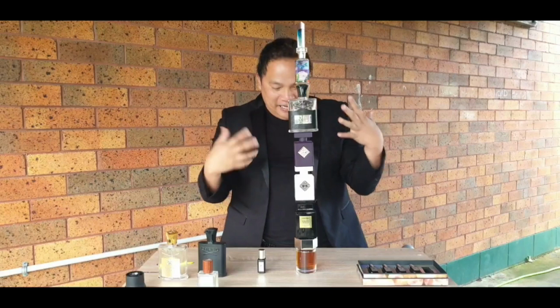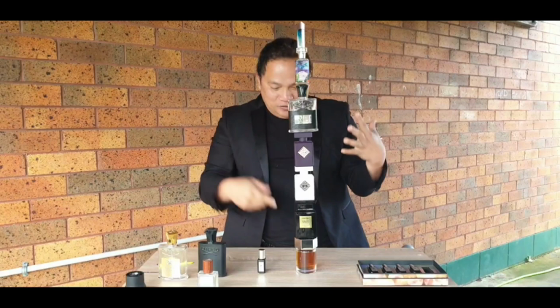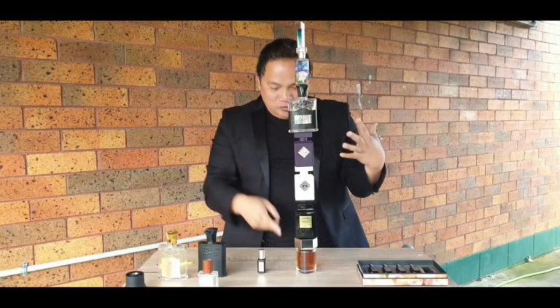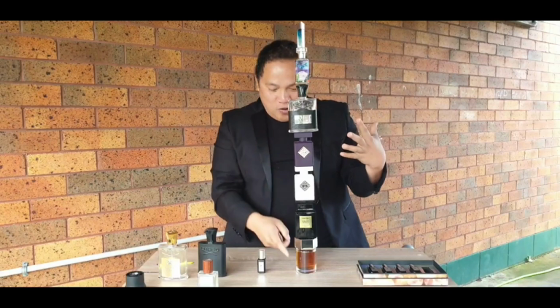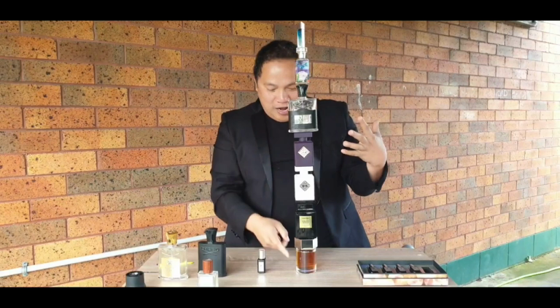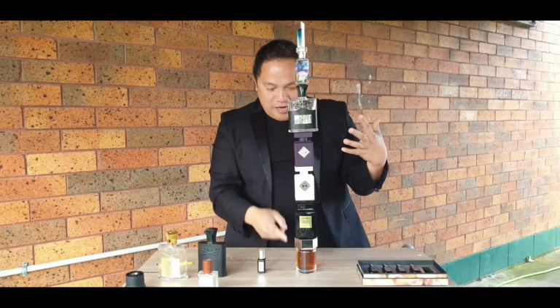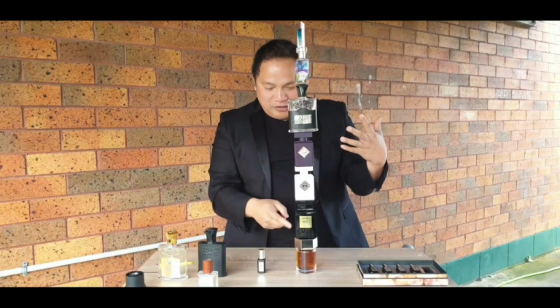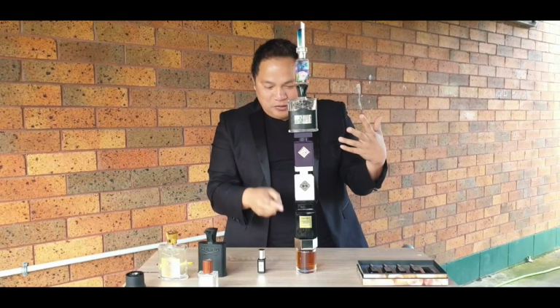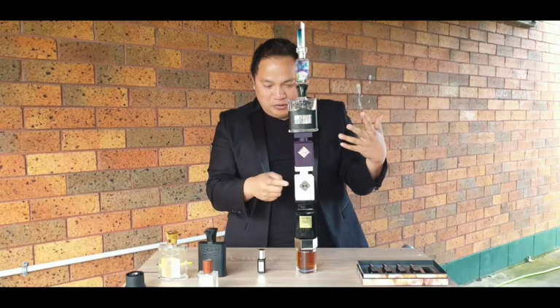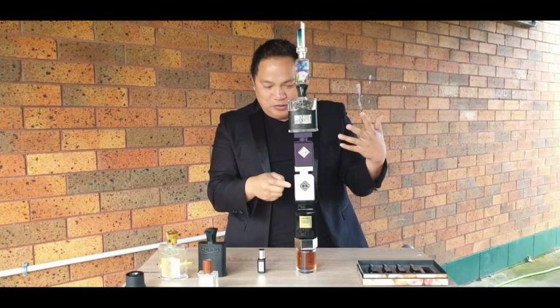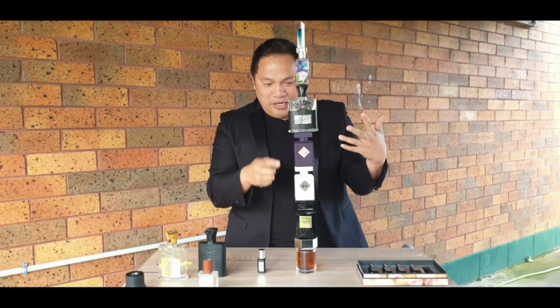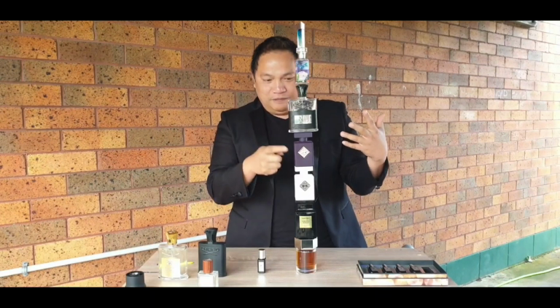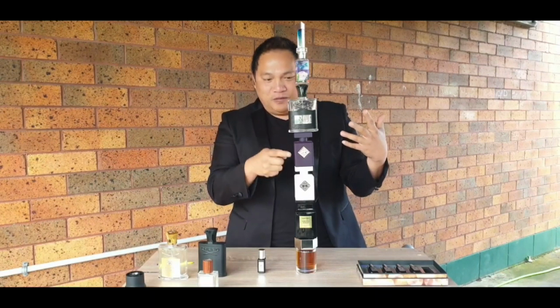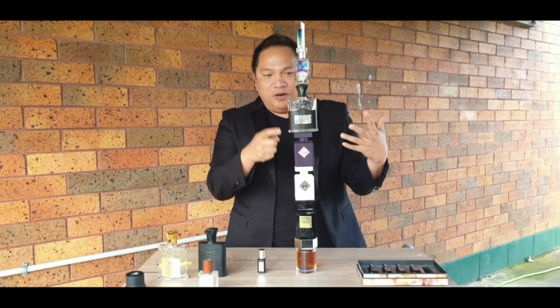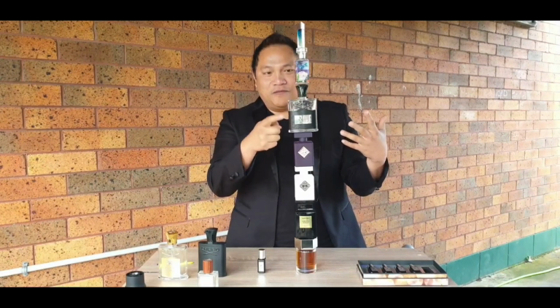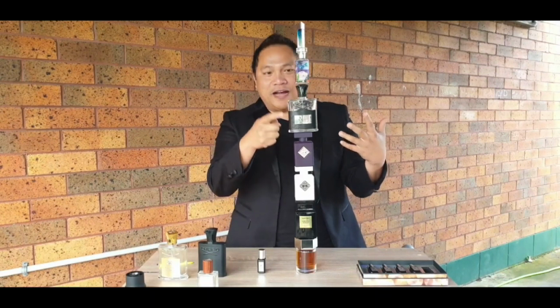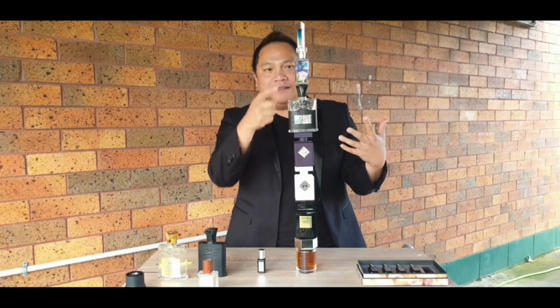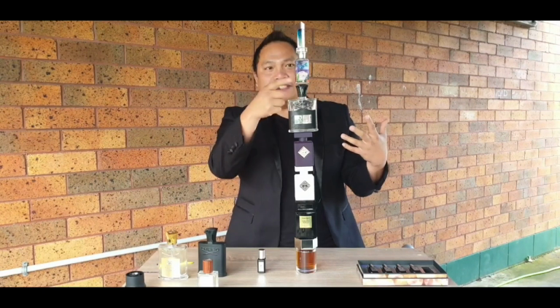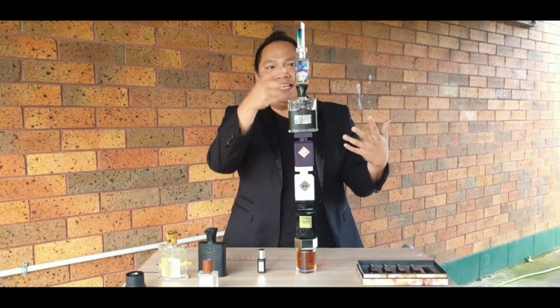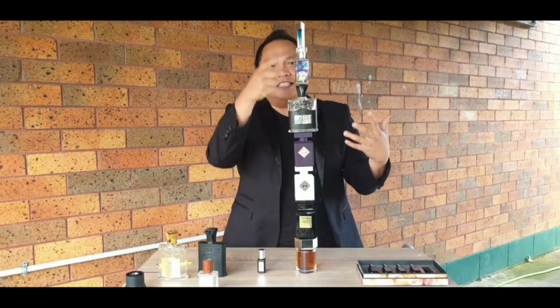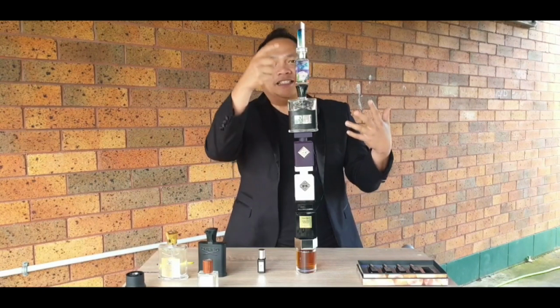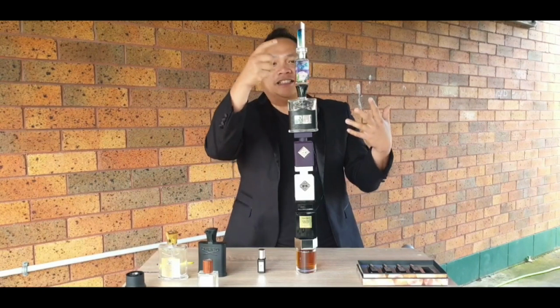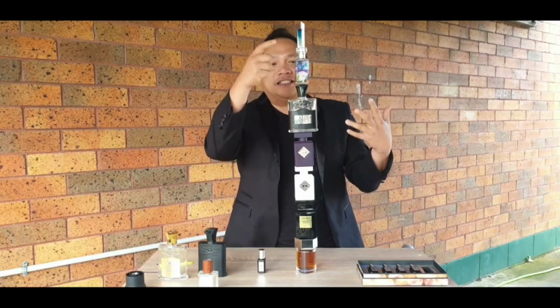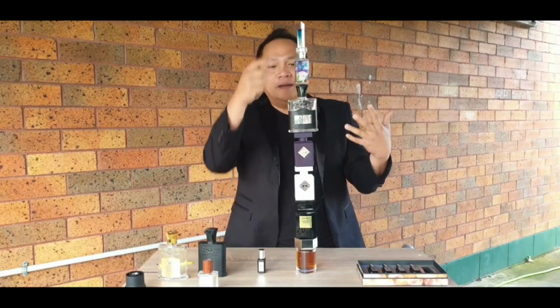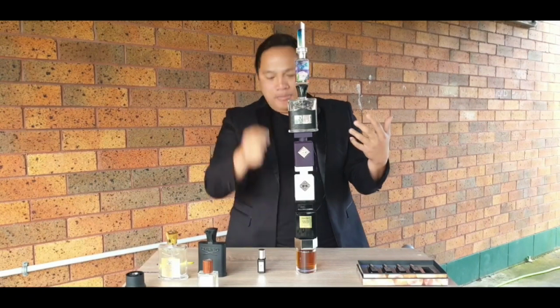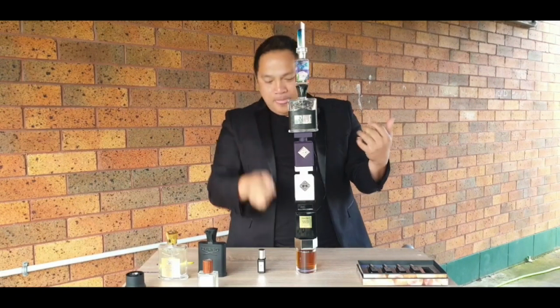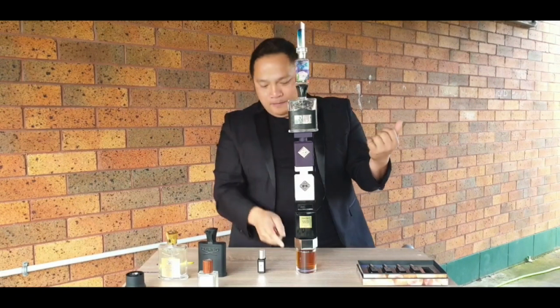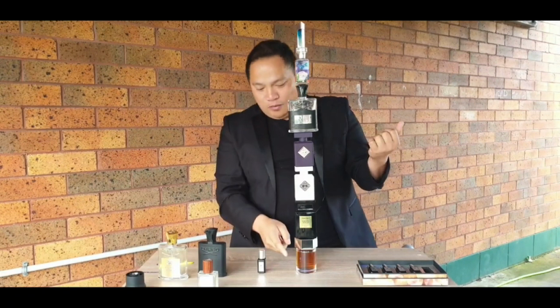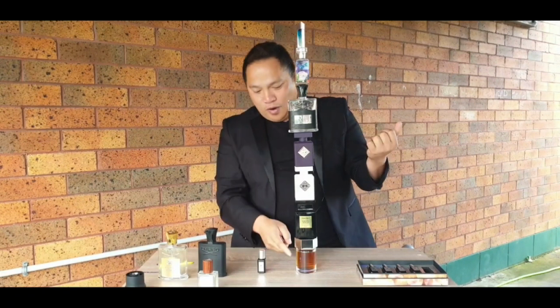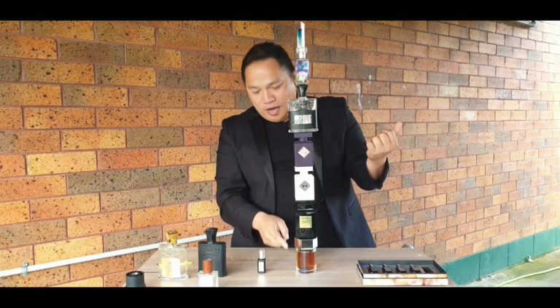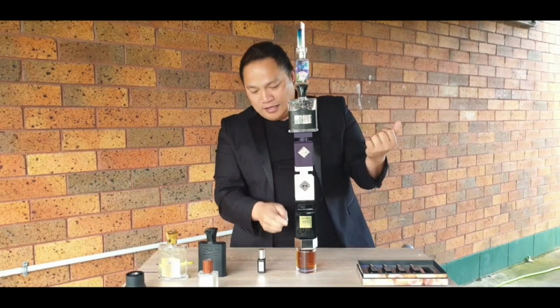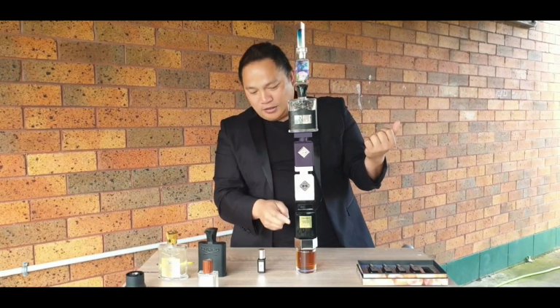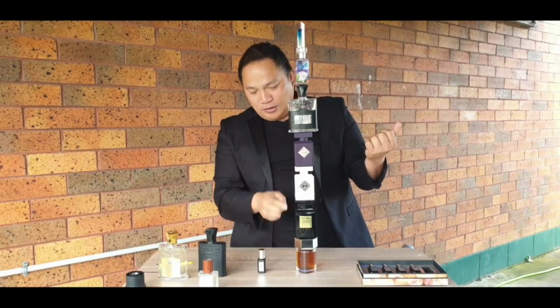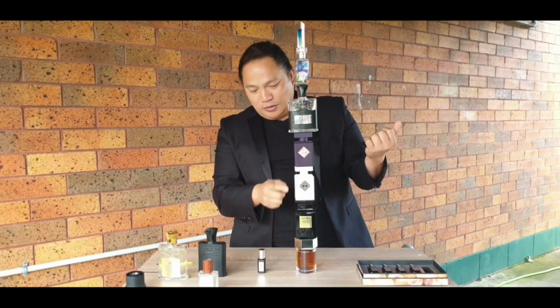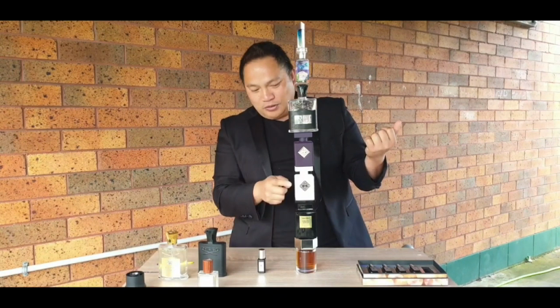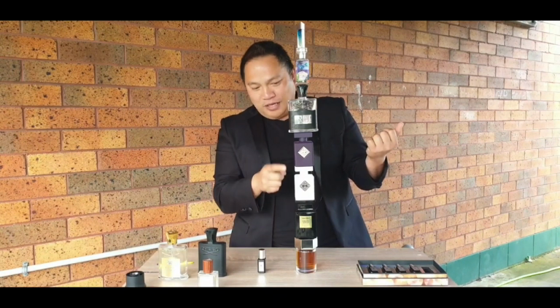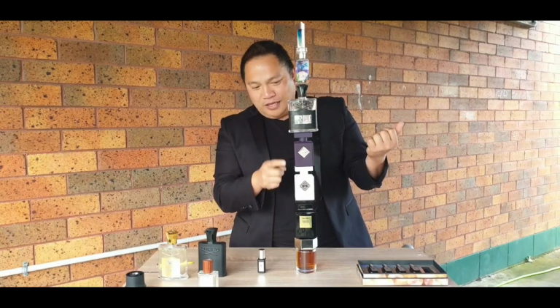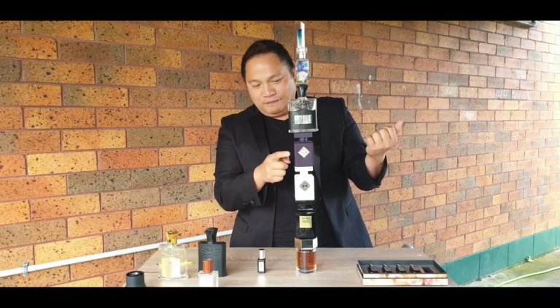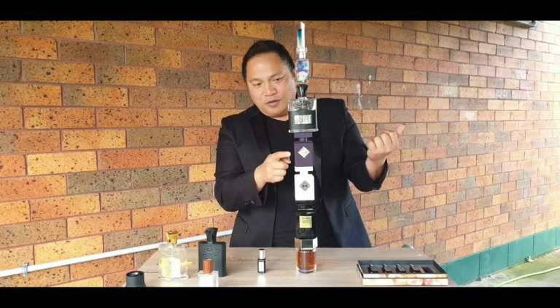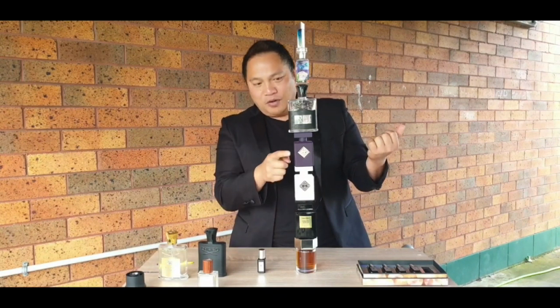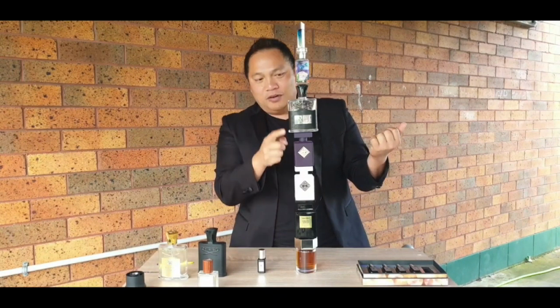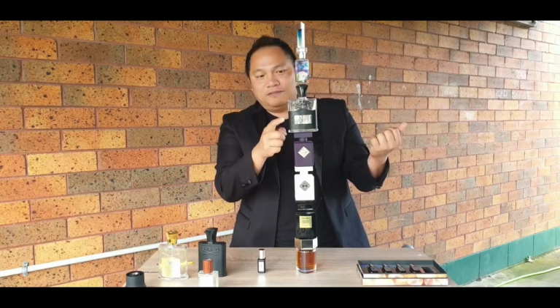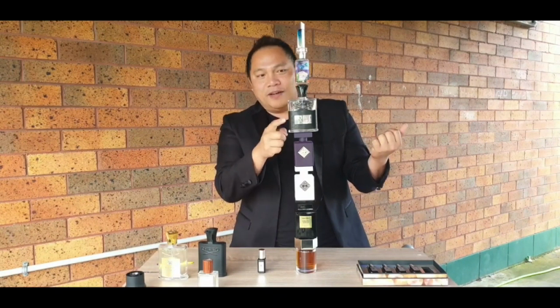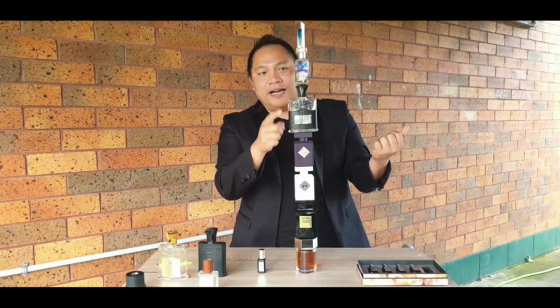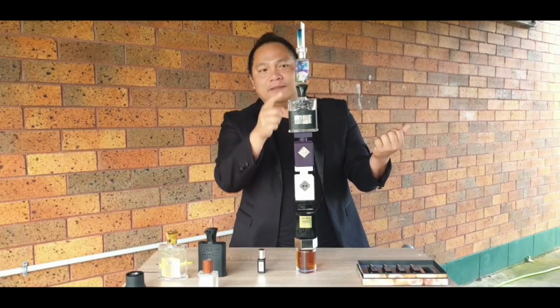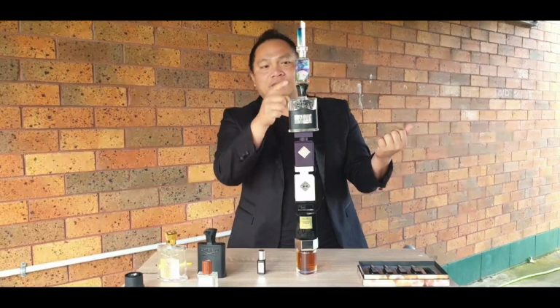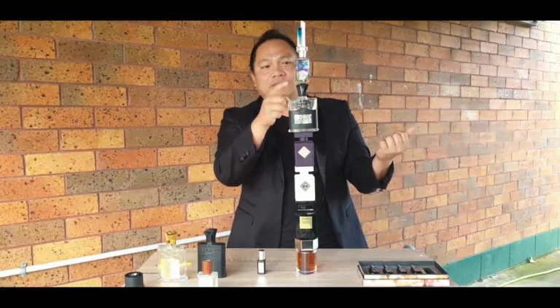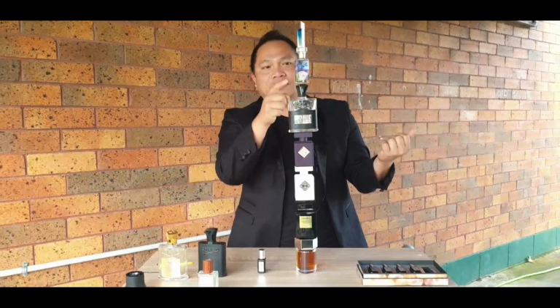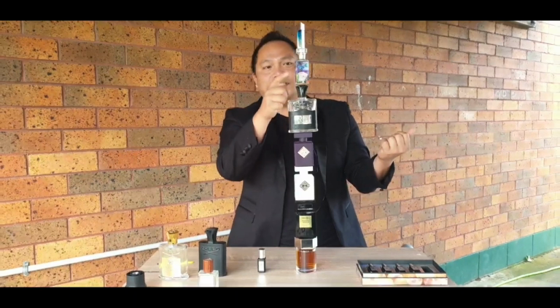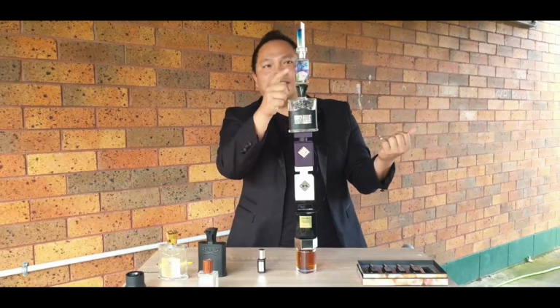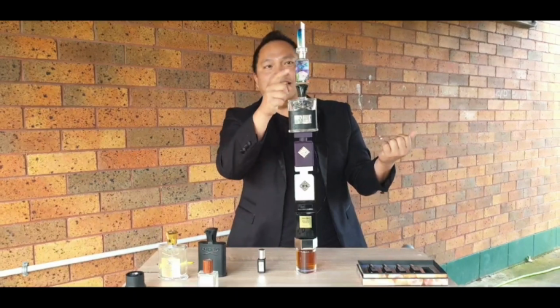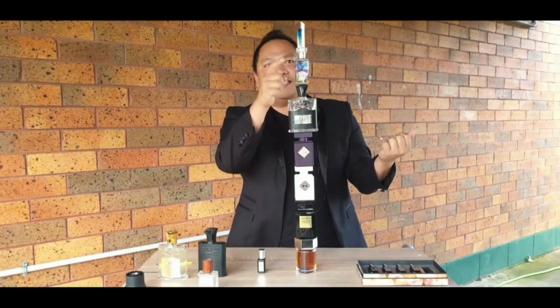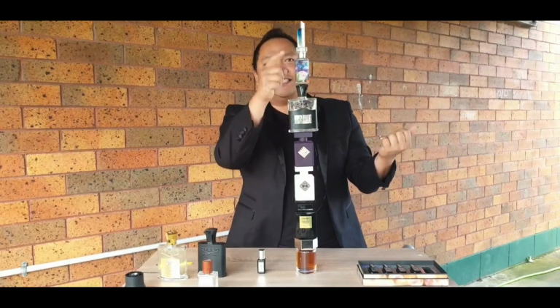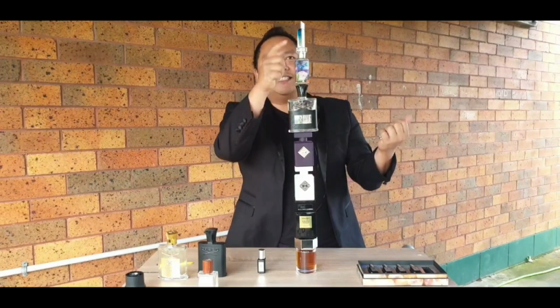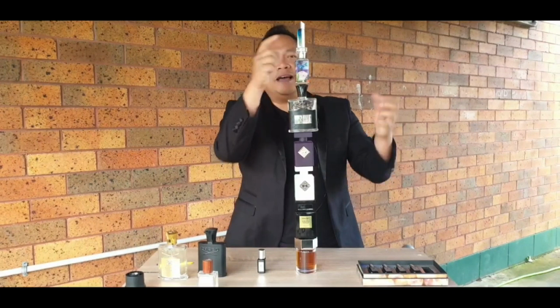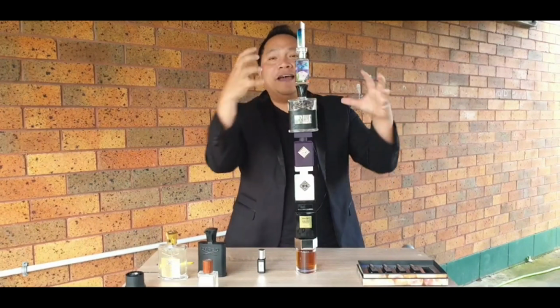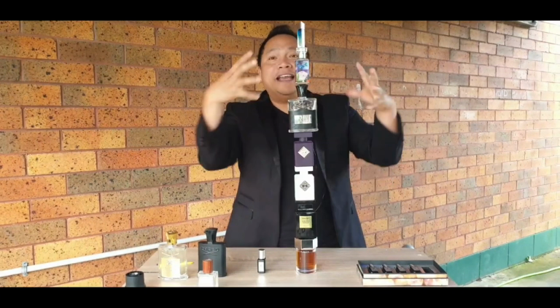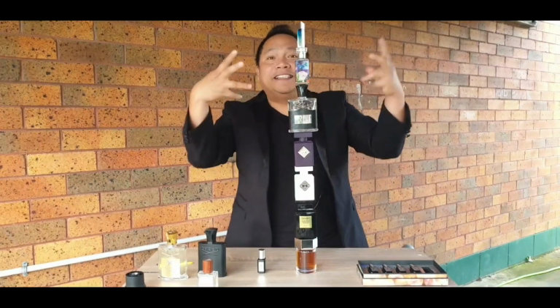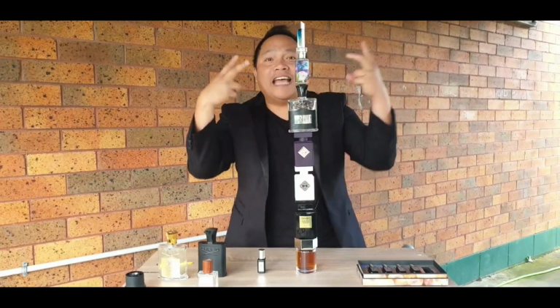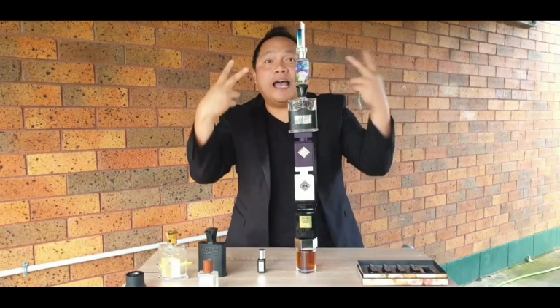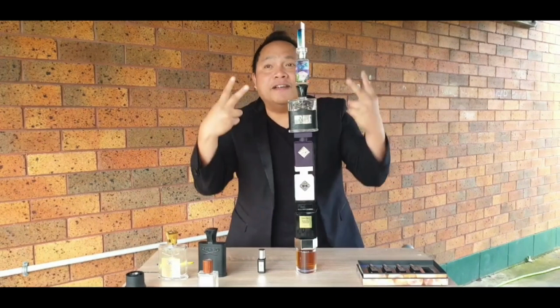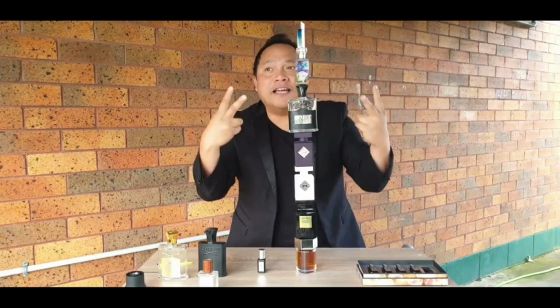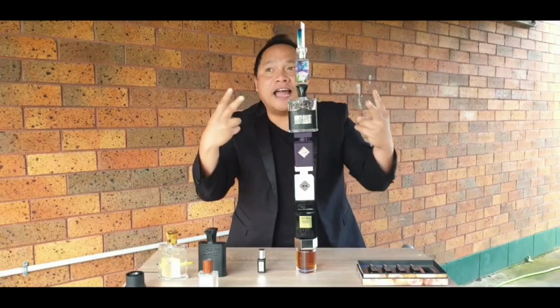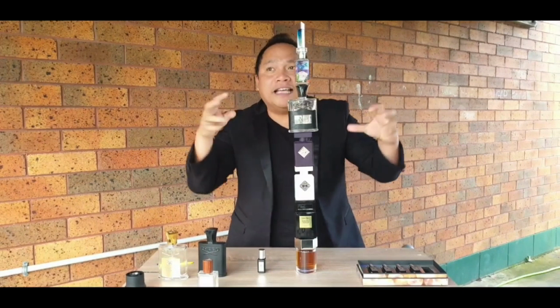Continuing to stack and count: one, two, three, four, five, six — then one, two, three, four, five, six — seven! Seven bottles, guys!